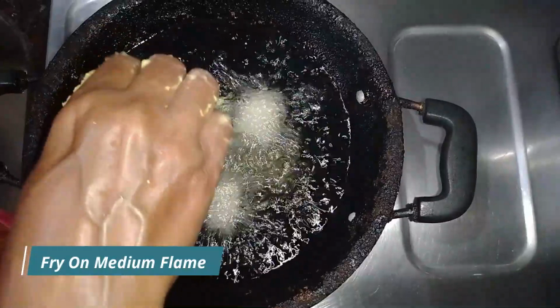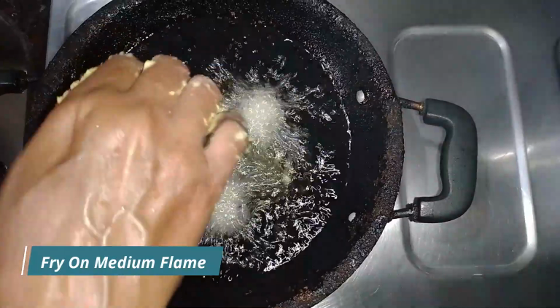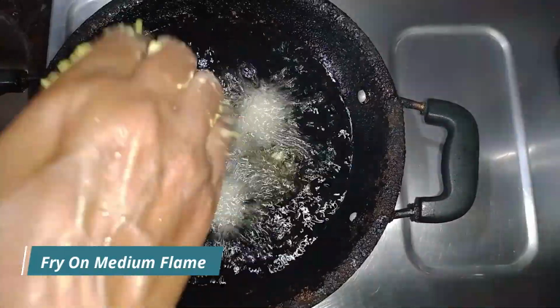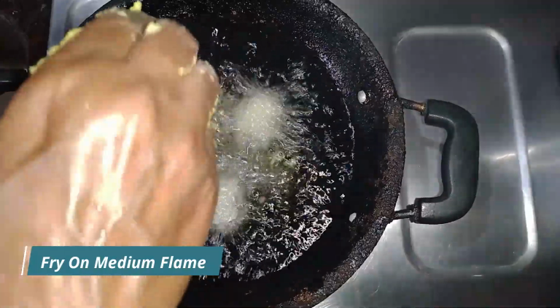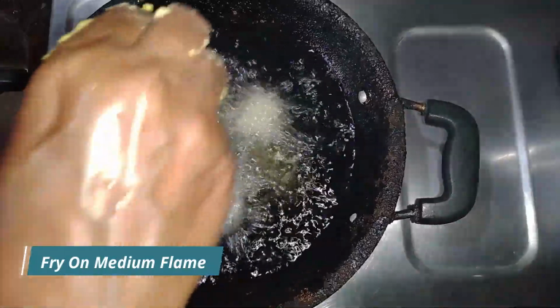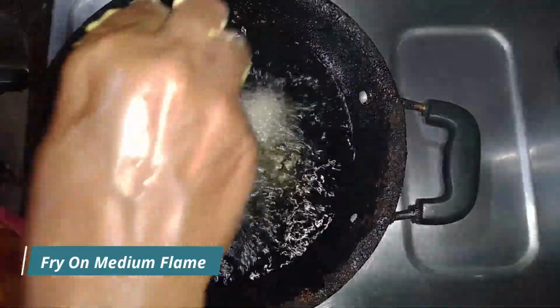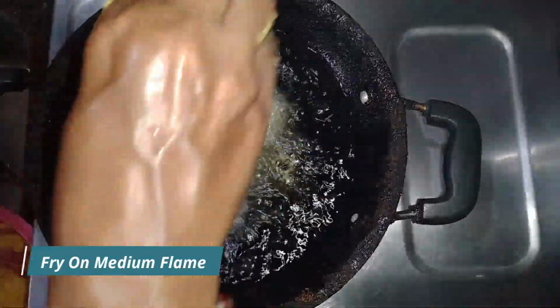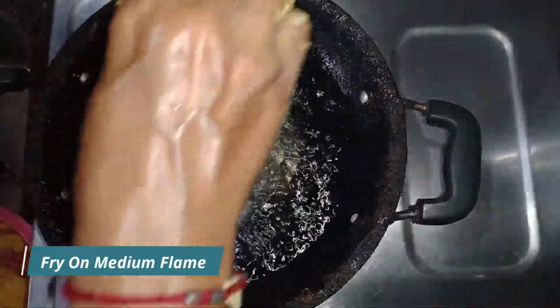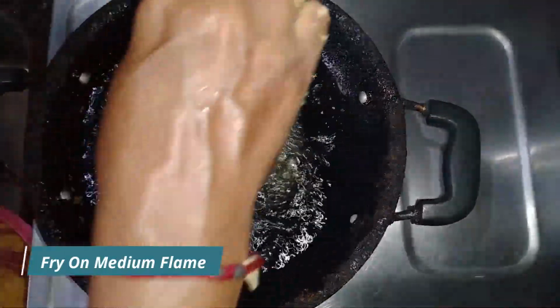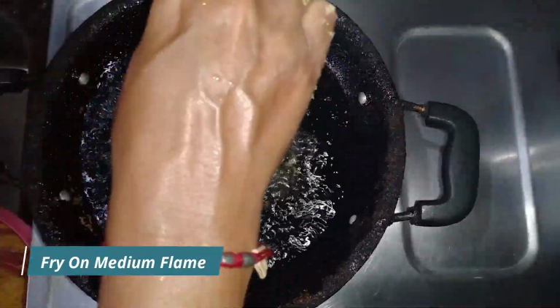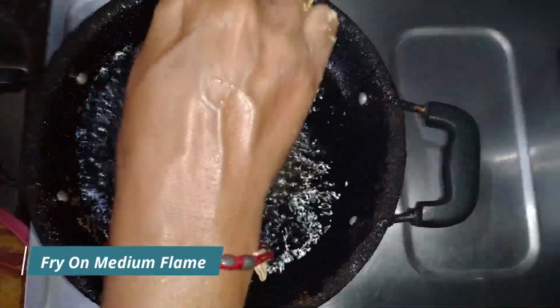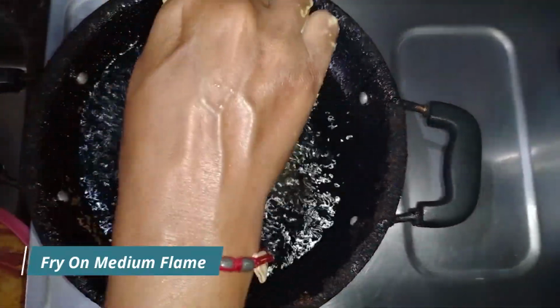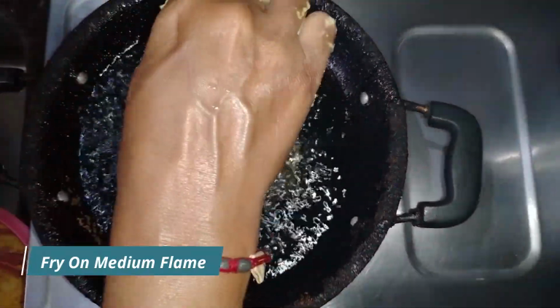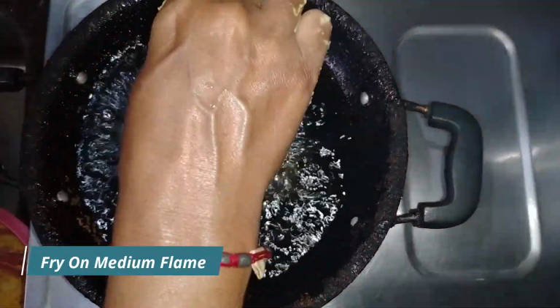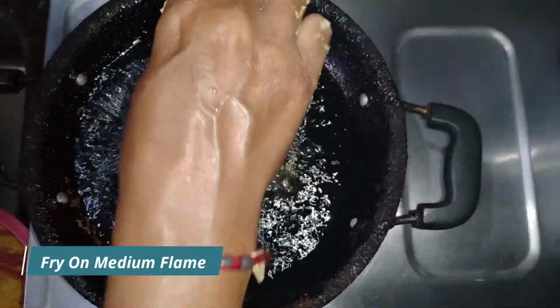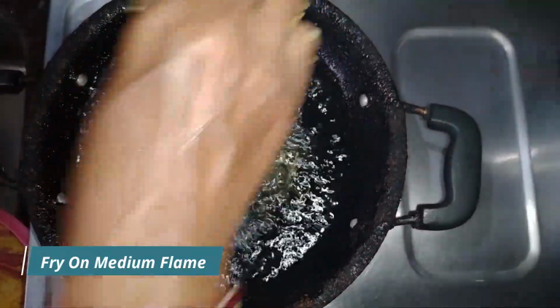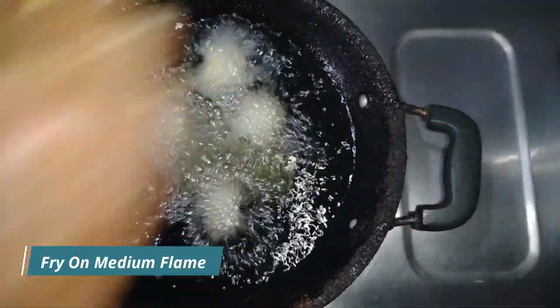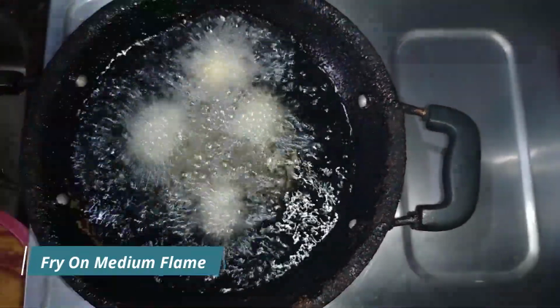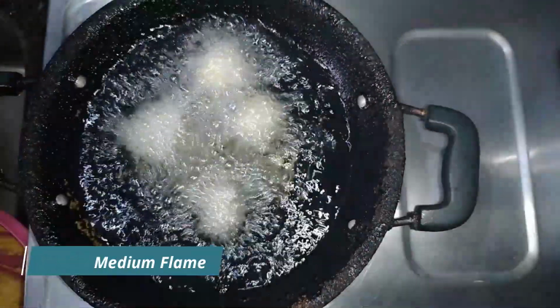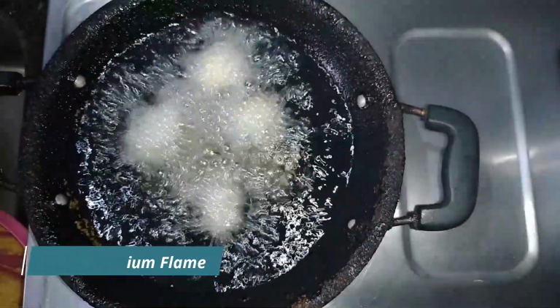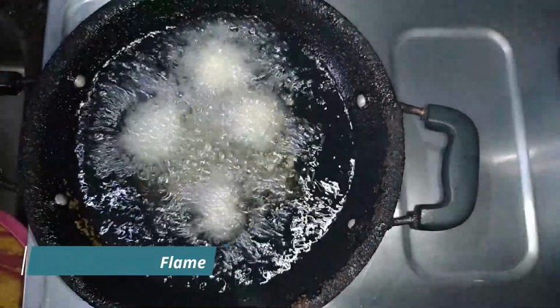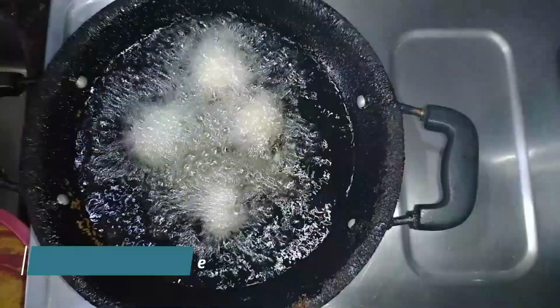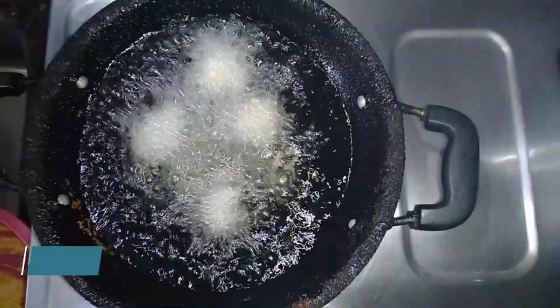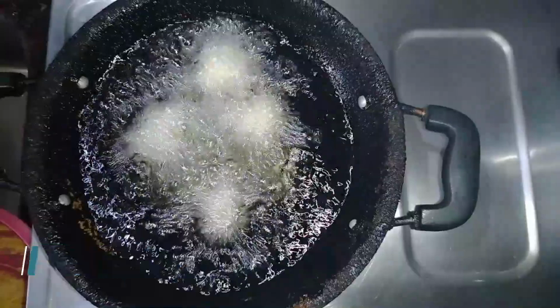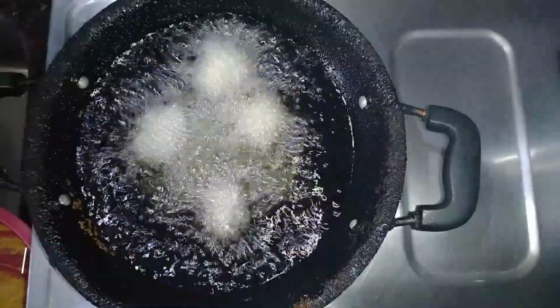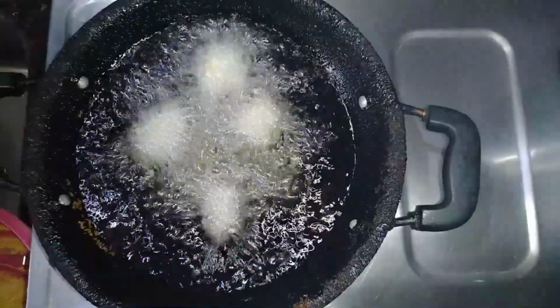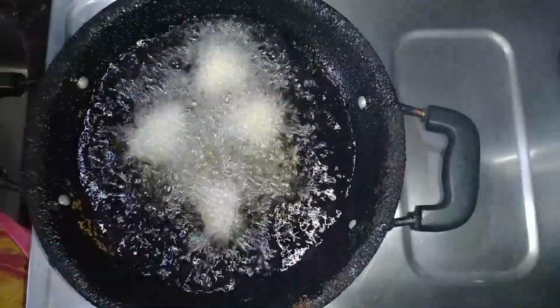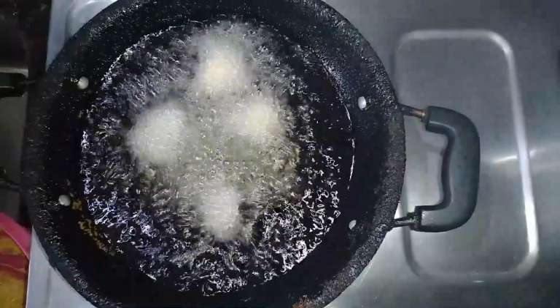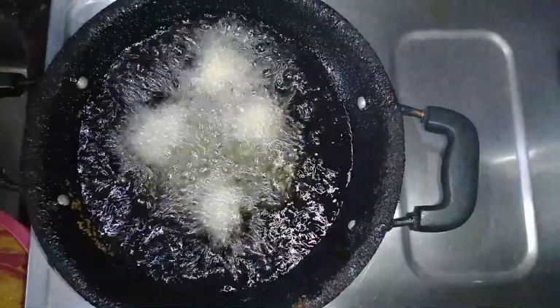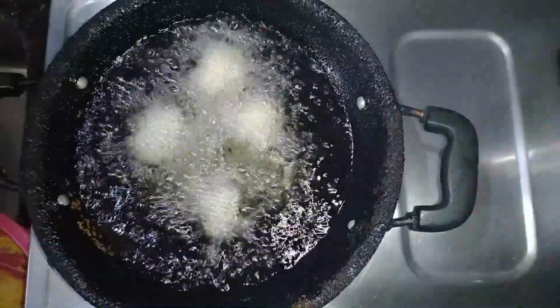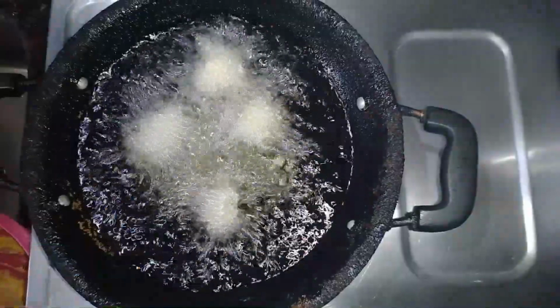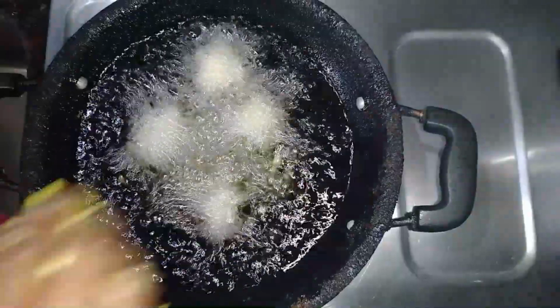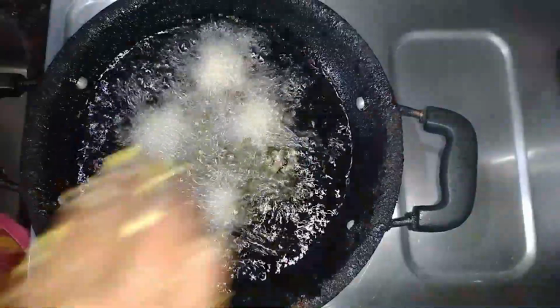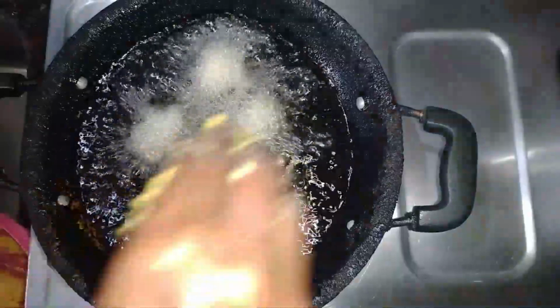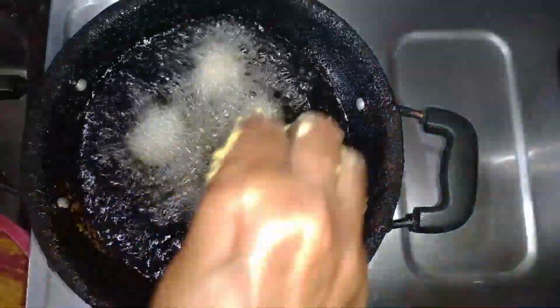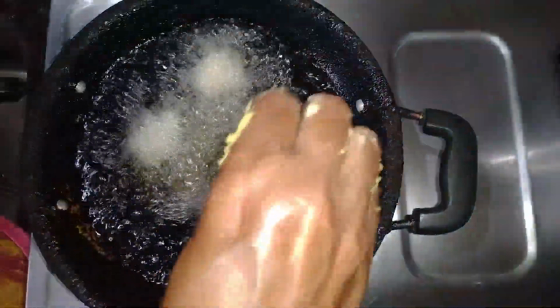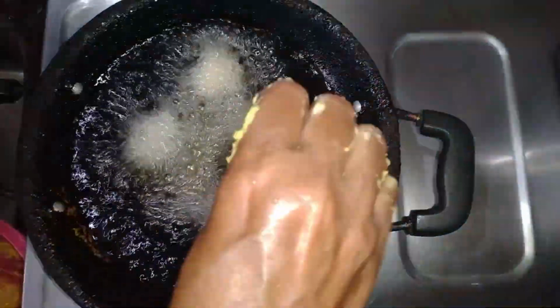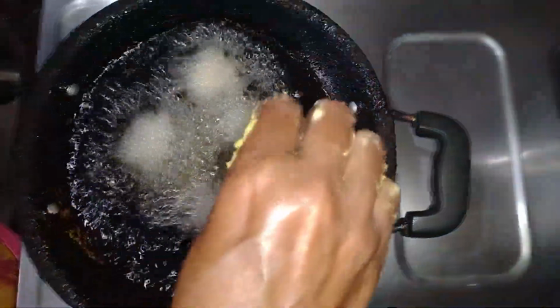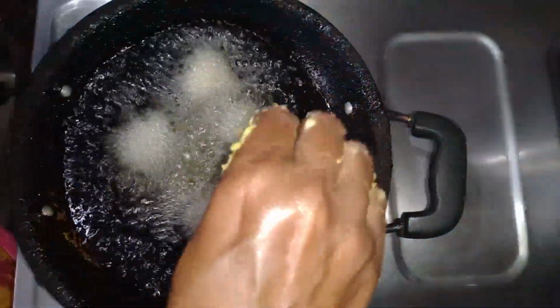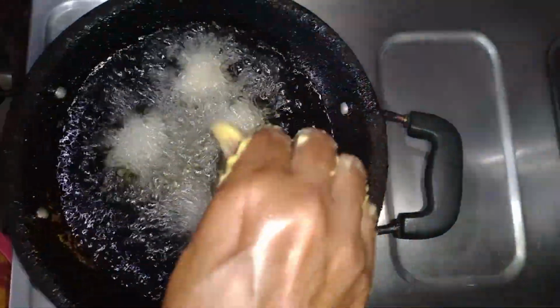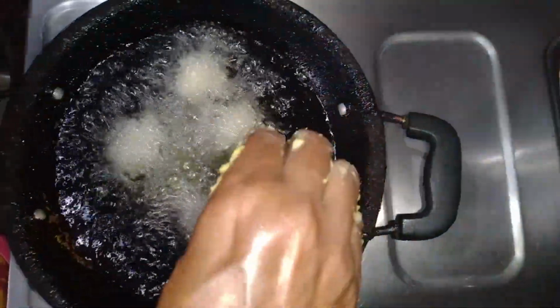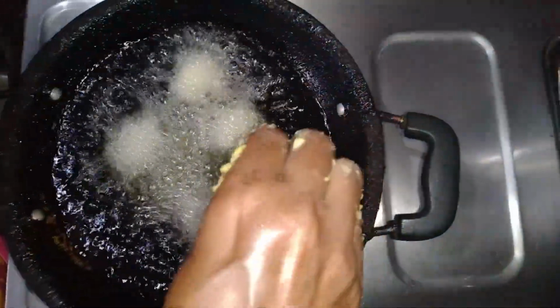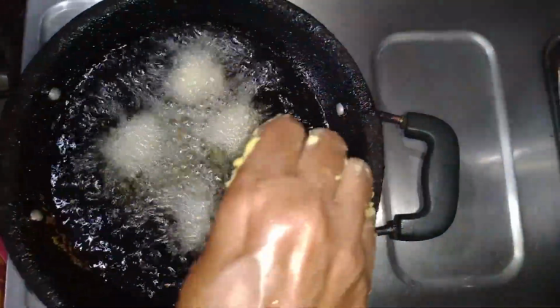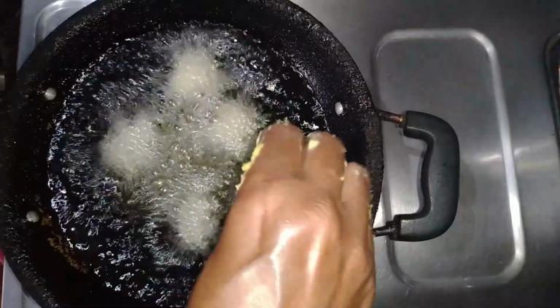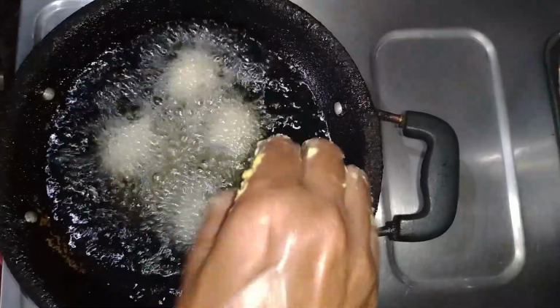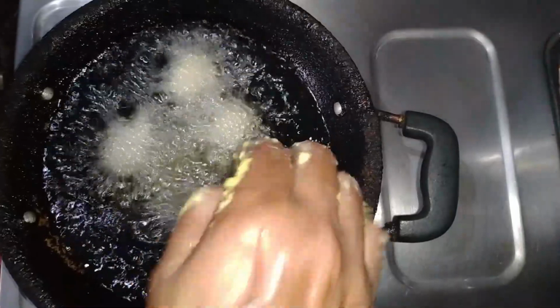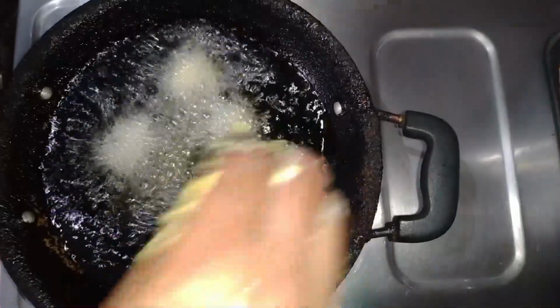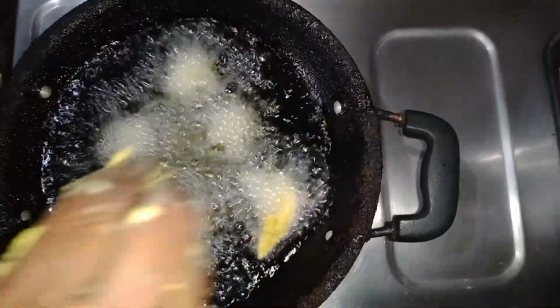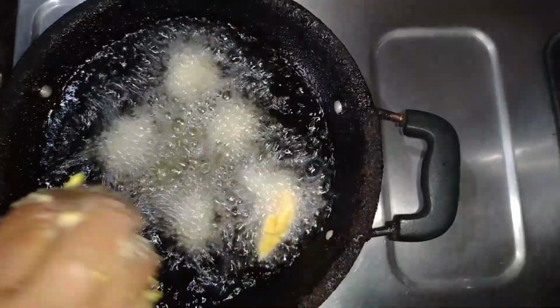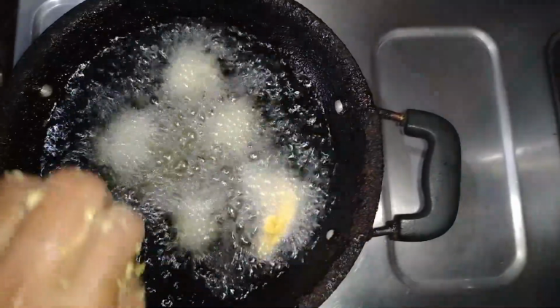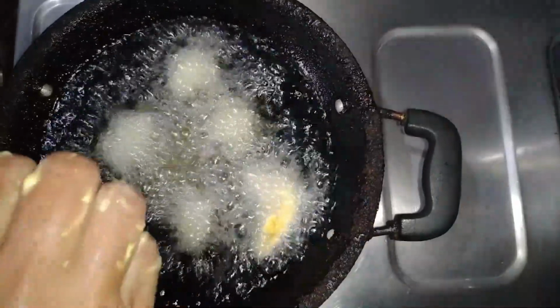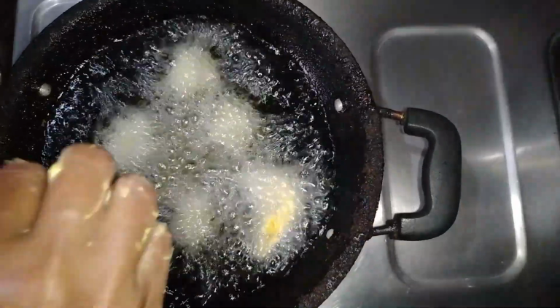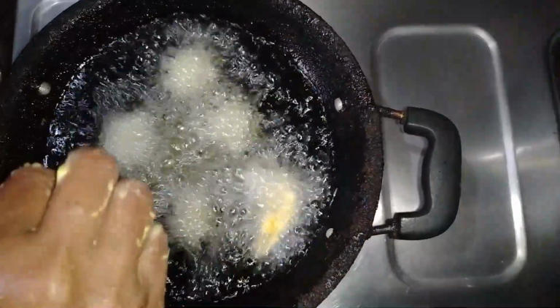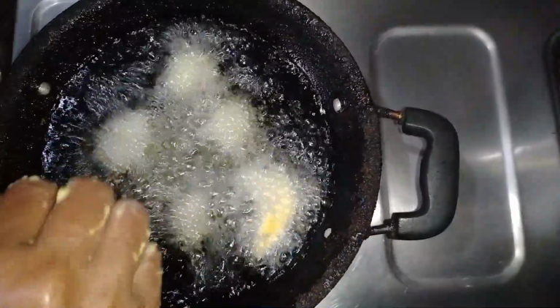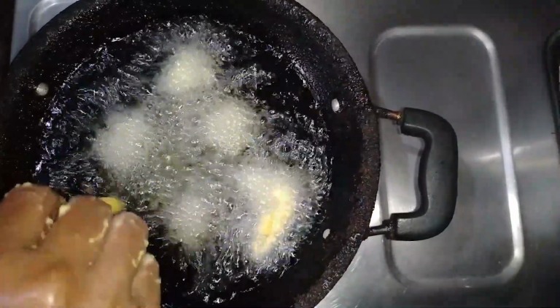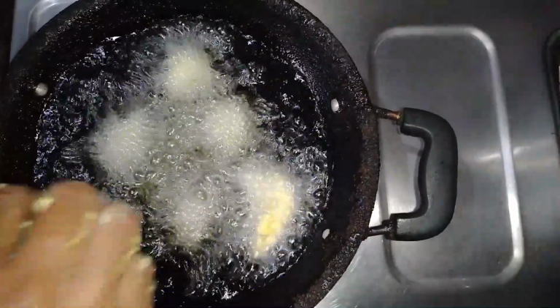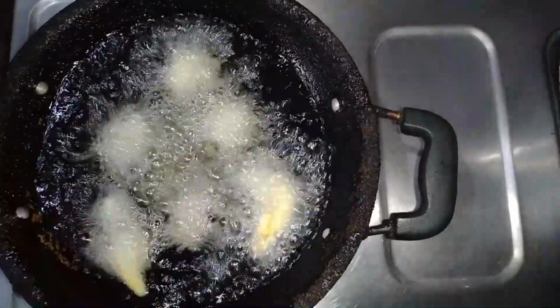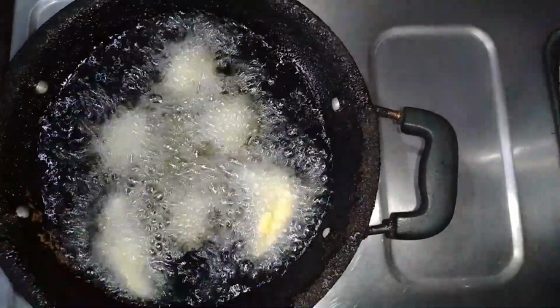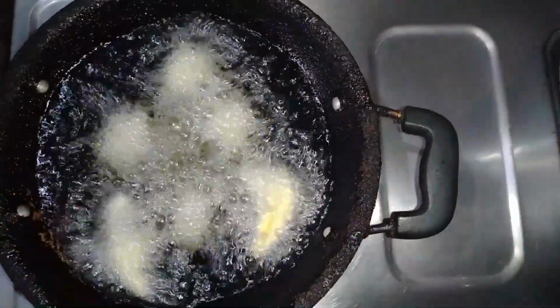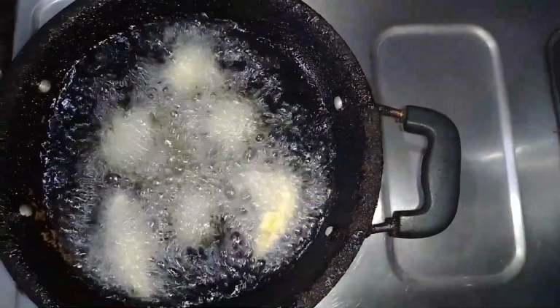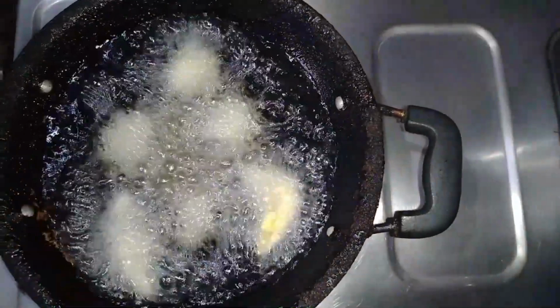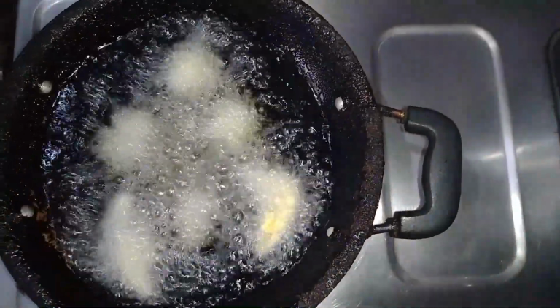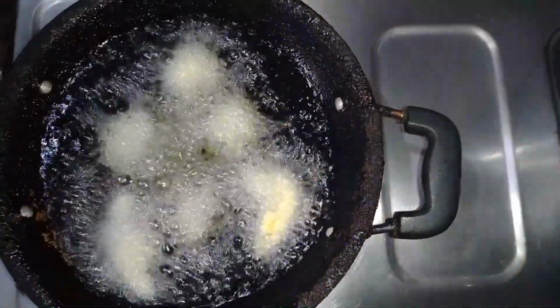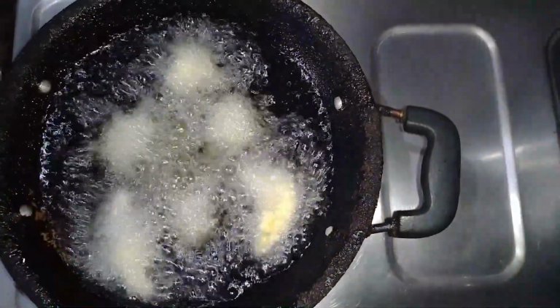I will cook healthier next year. Stretching a little late.